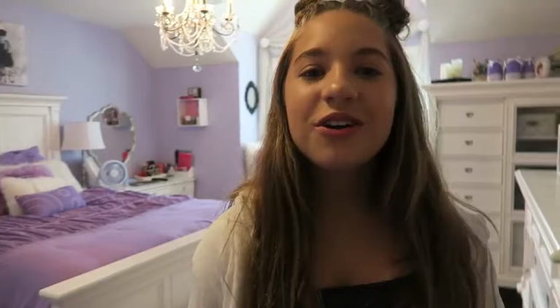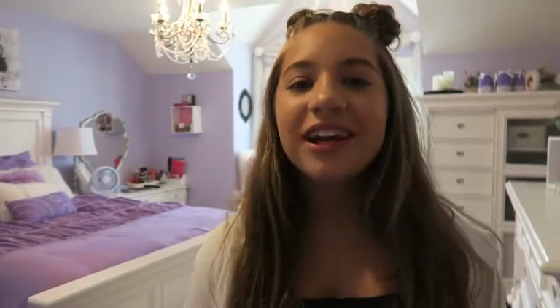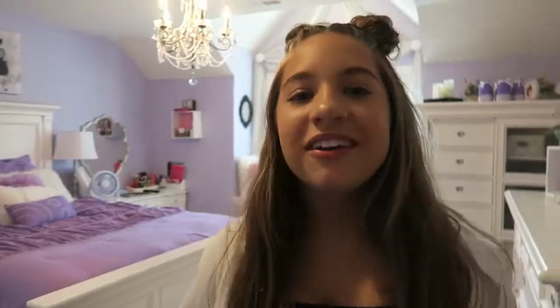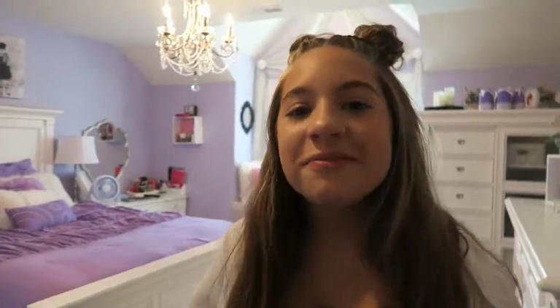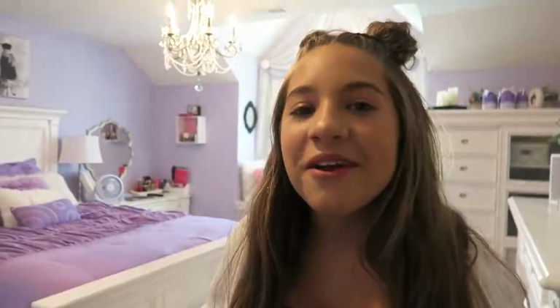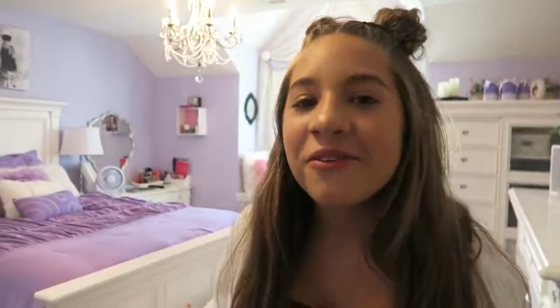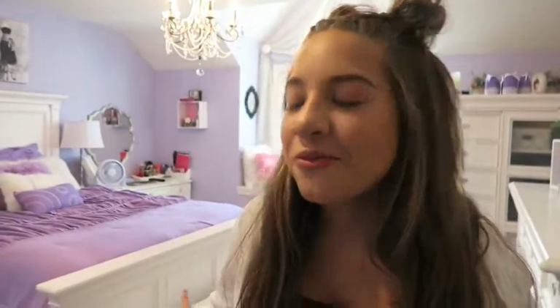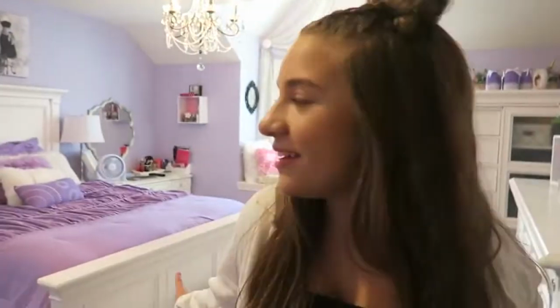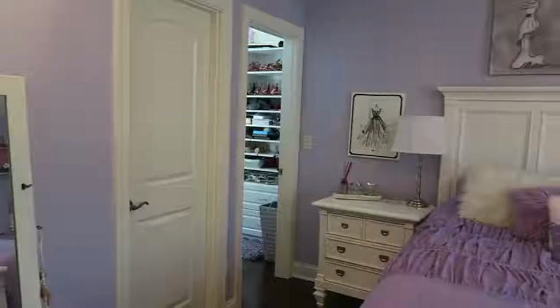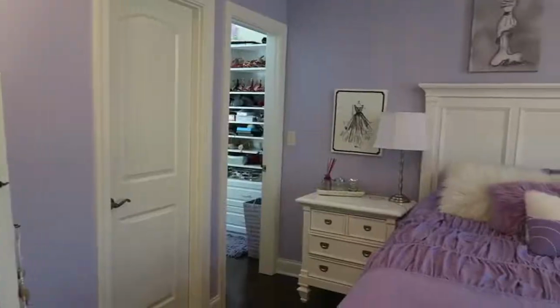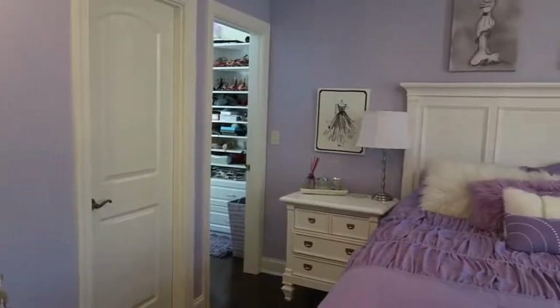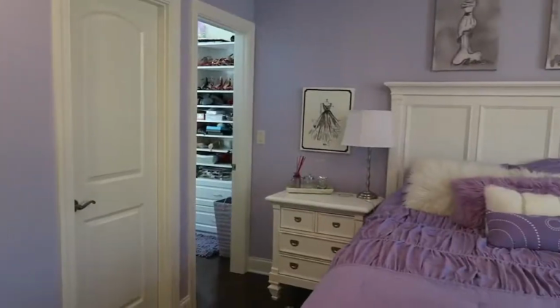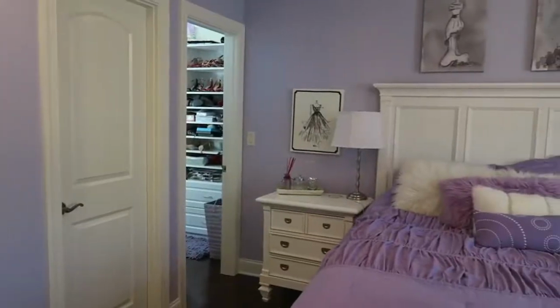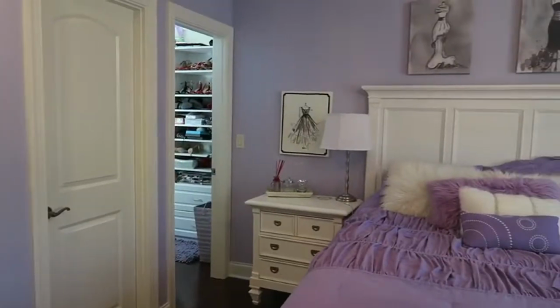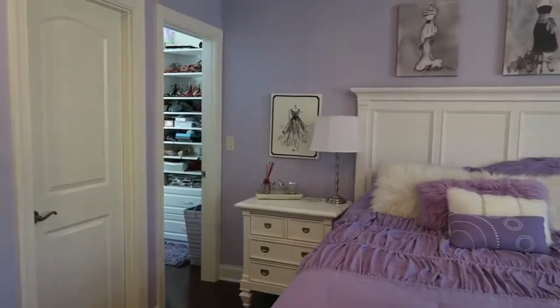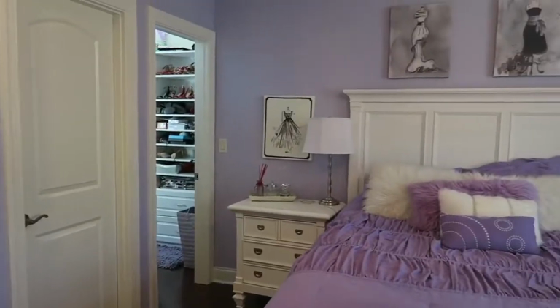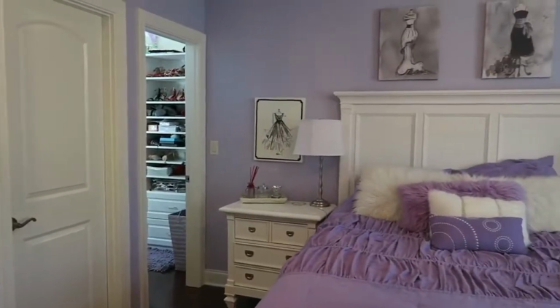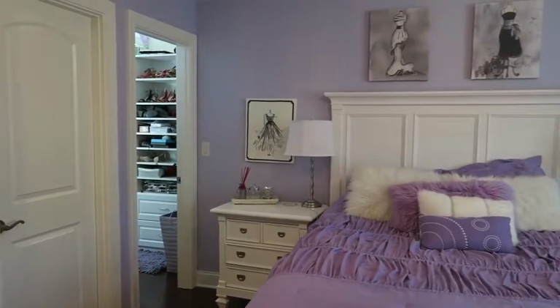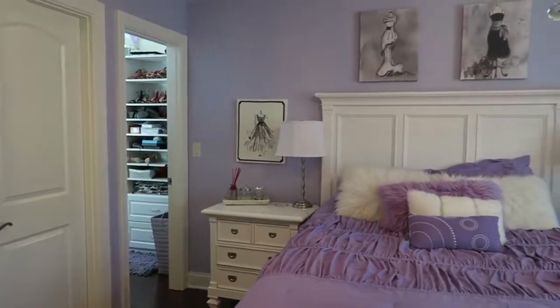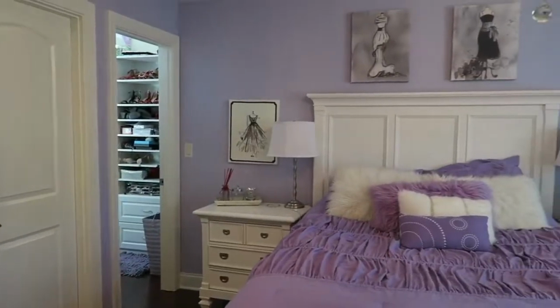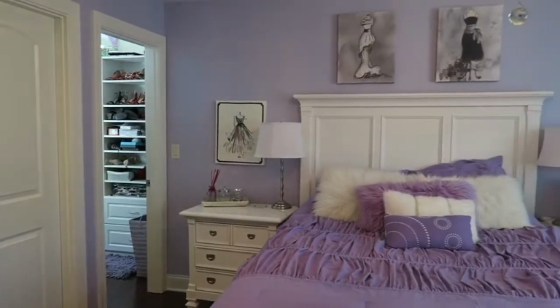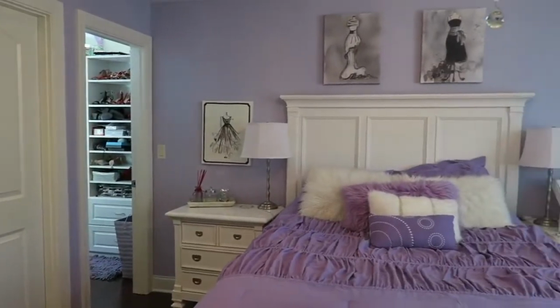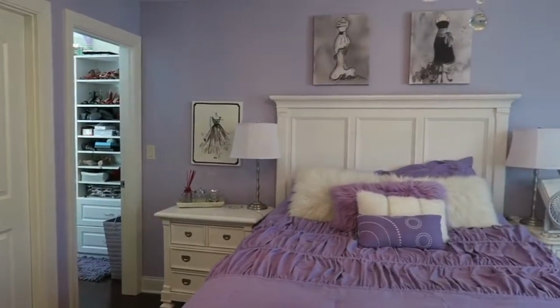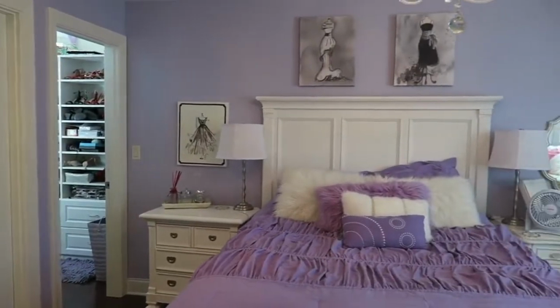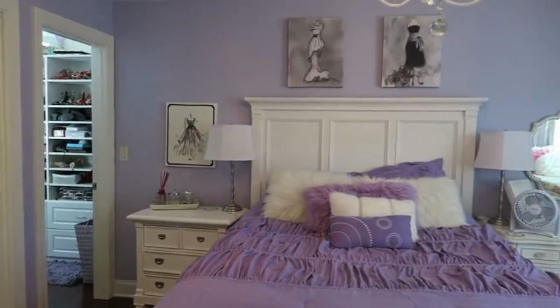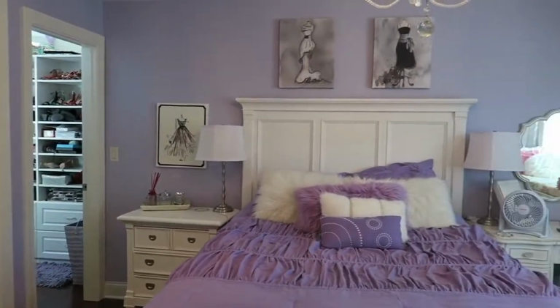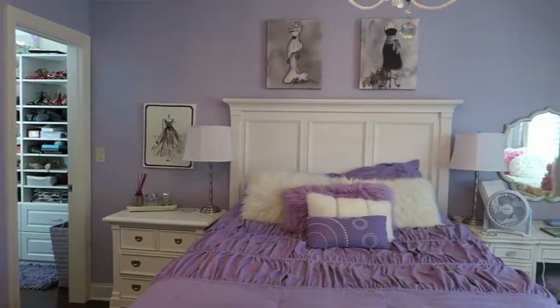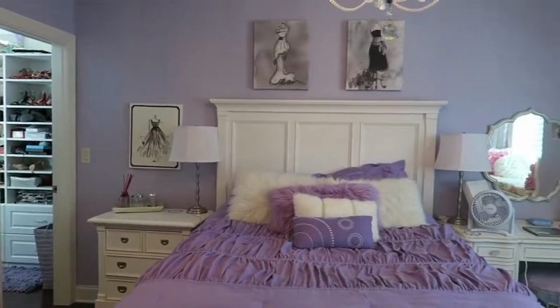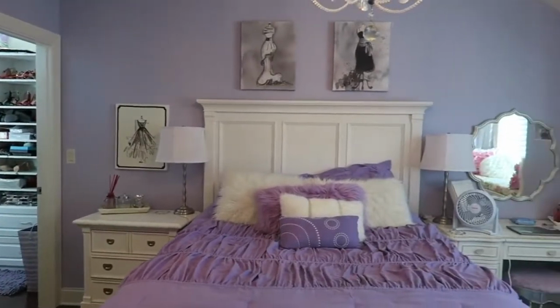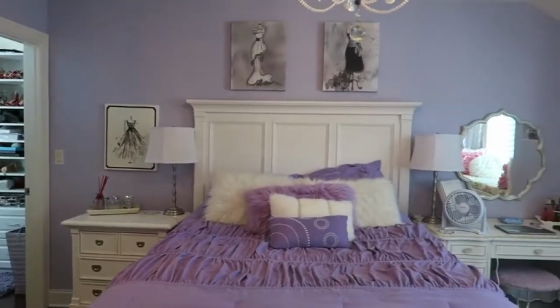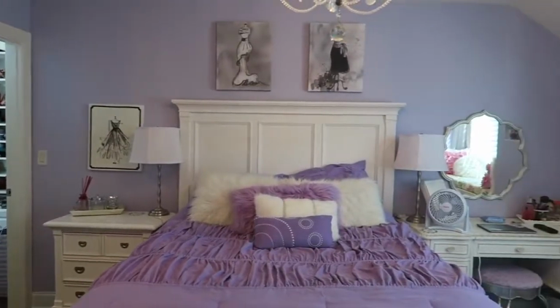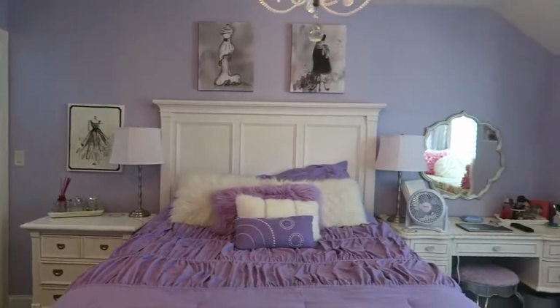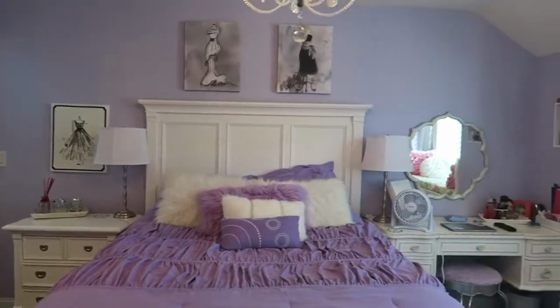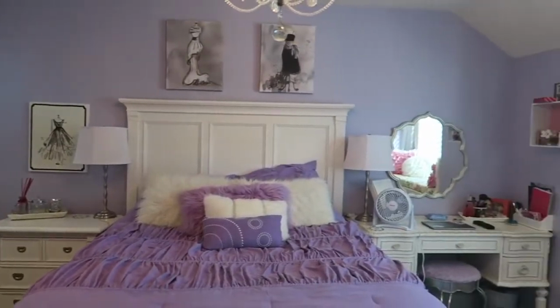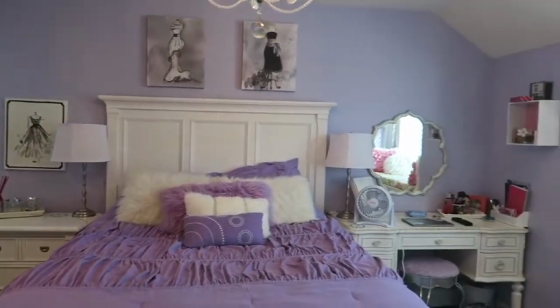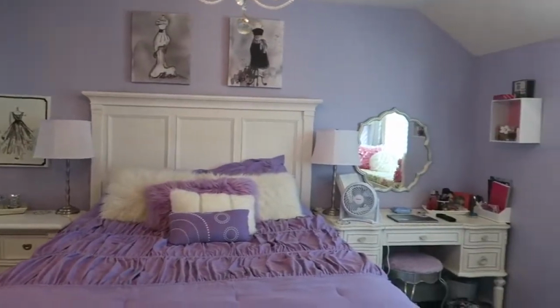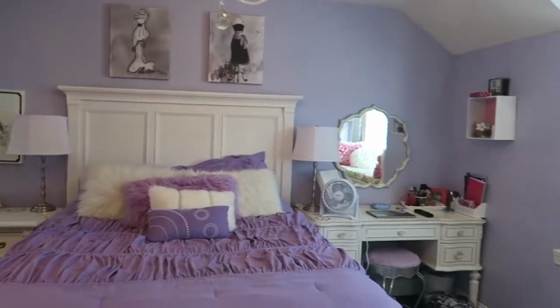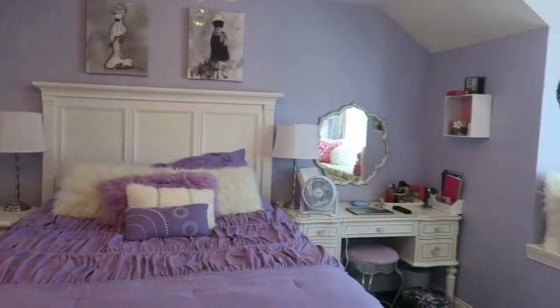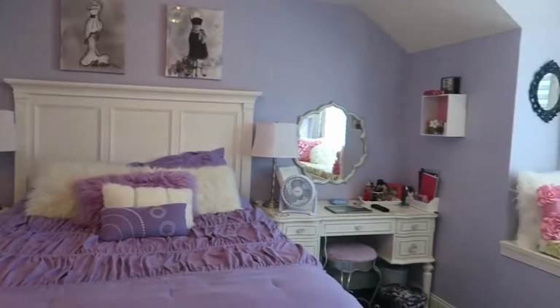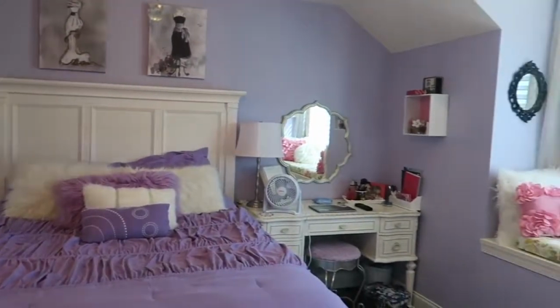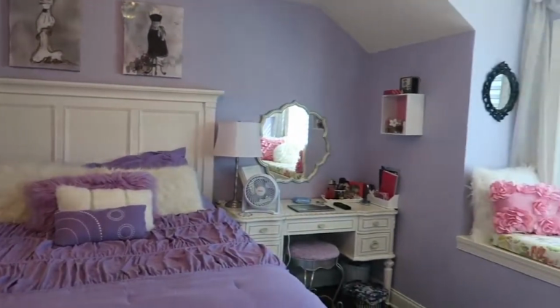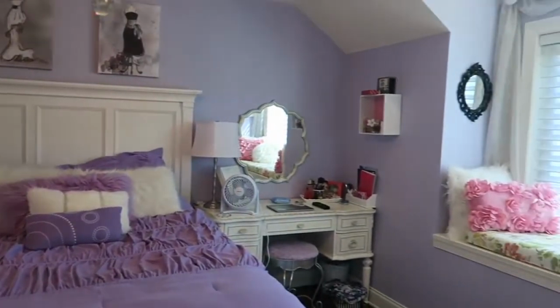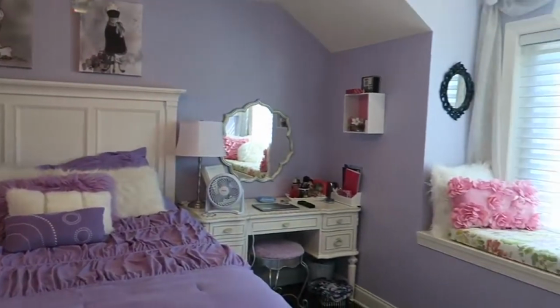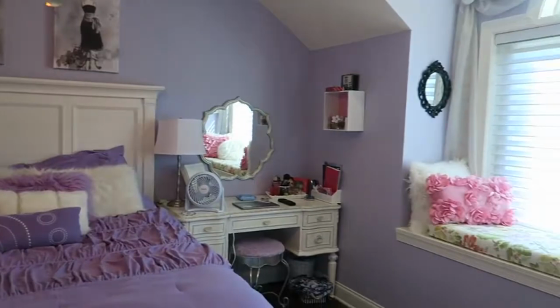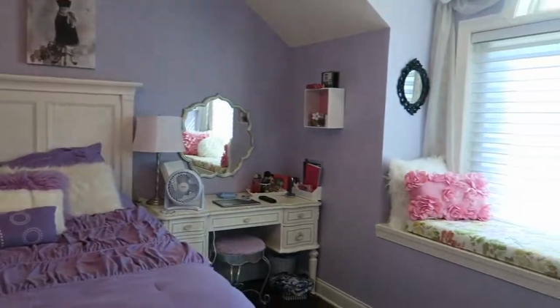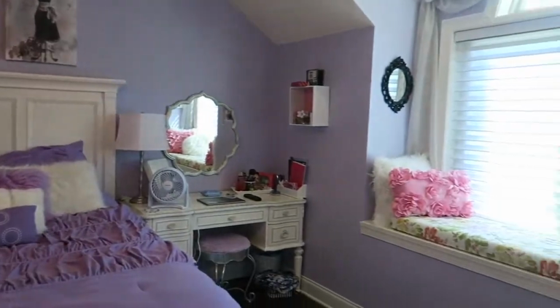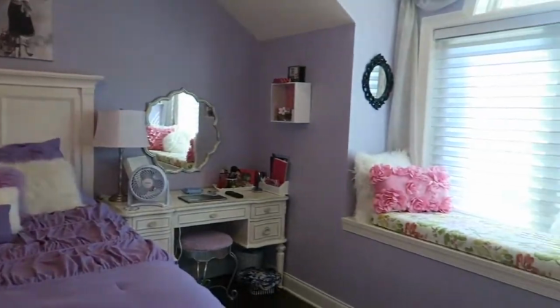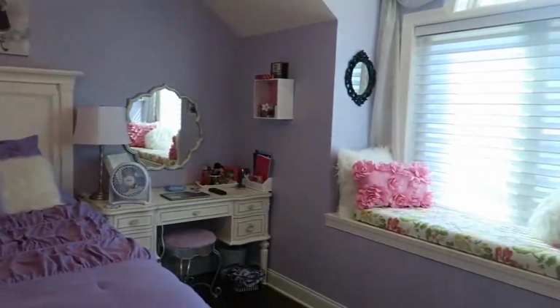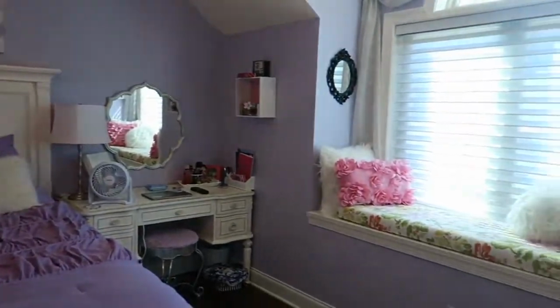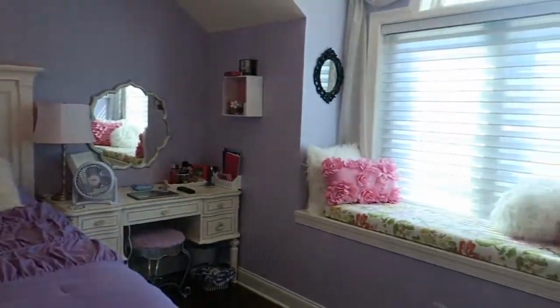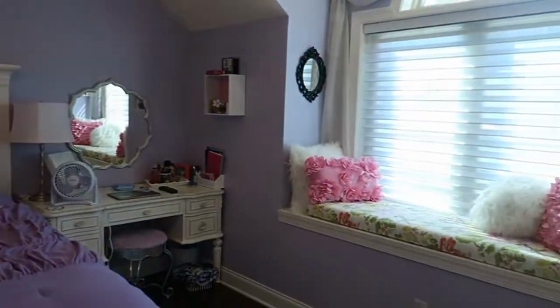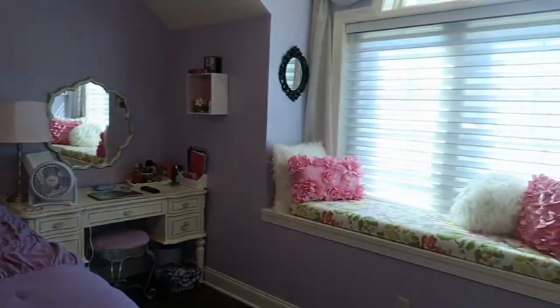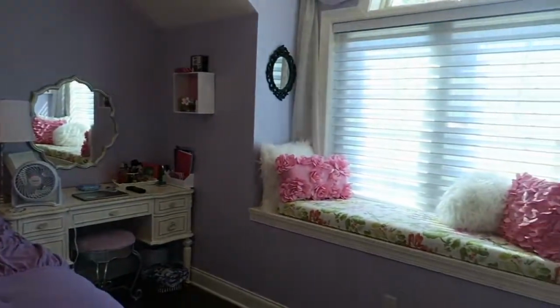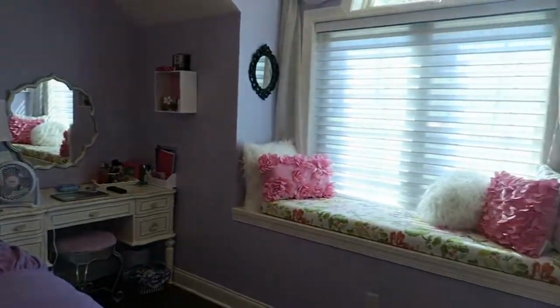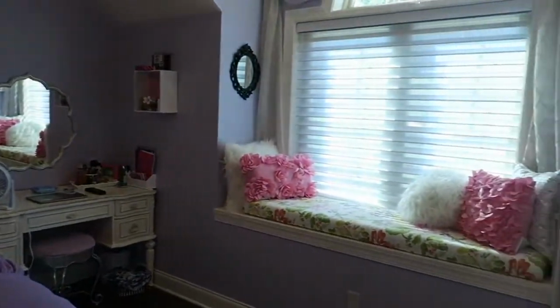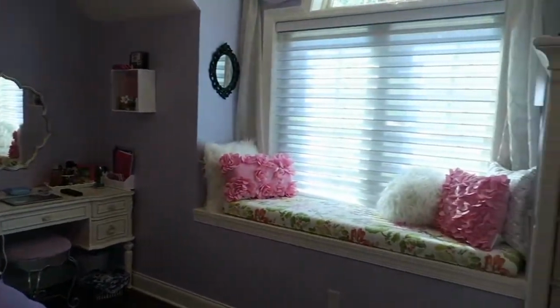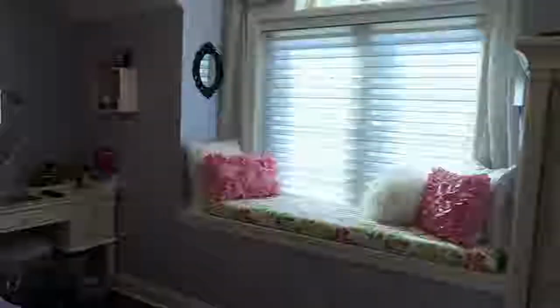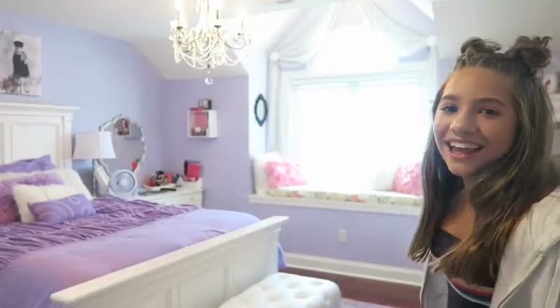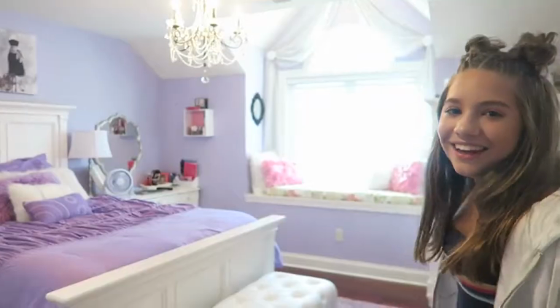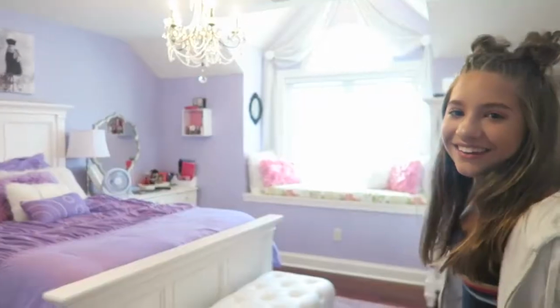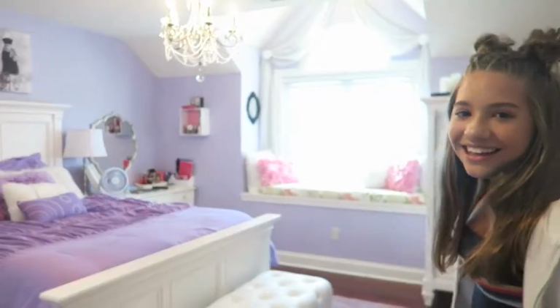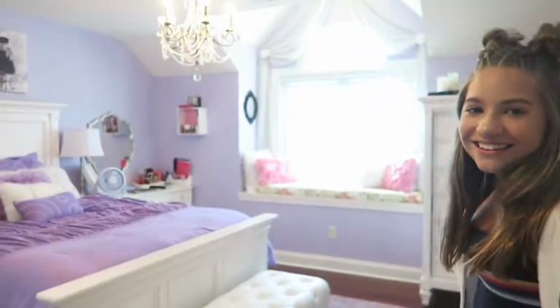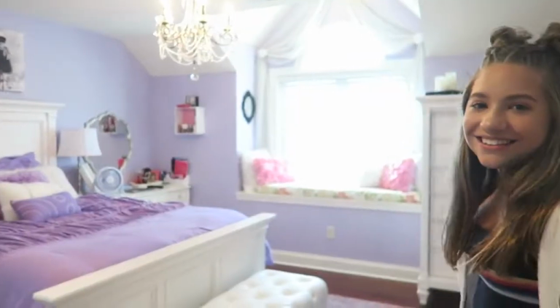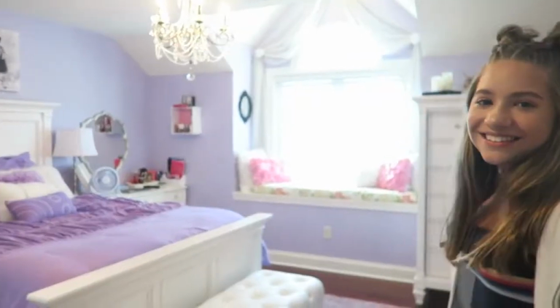So here's my room. It's very purple and pink and it's much different than my LA room, but here it is.